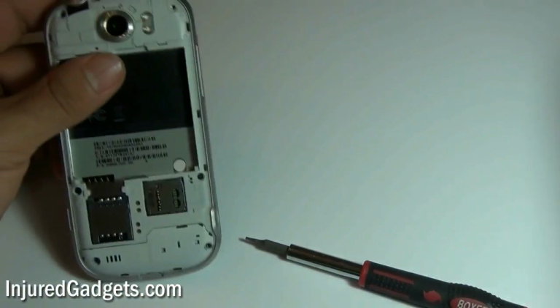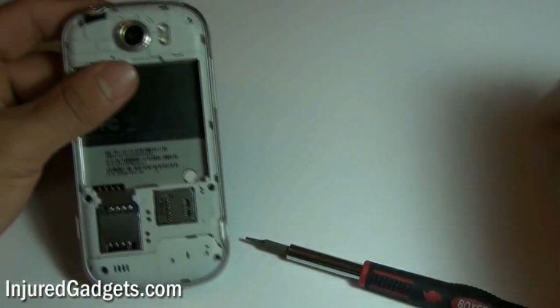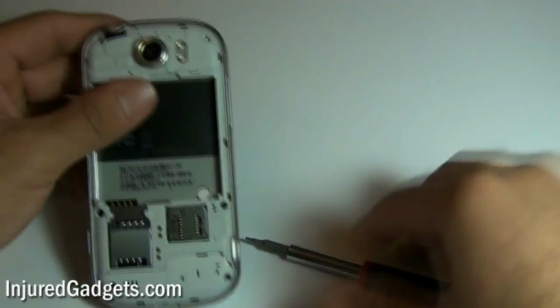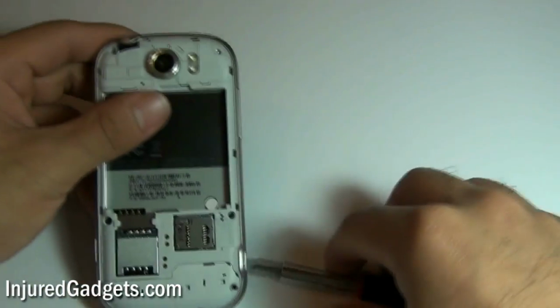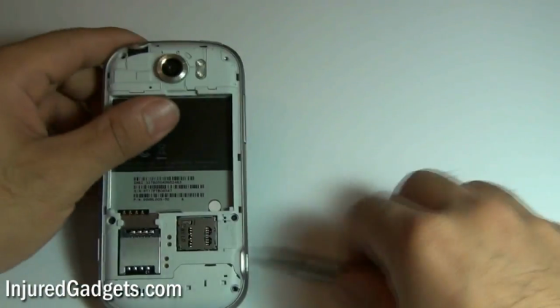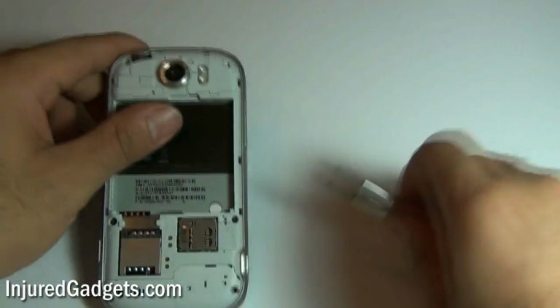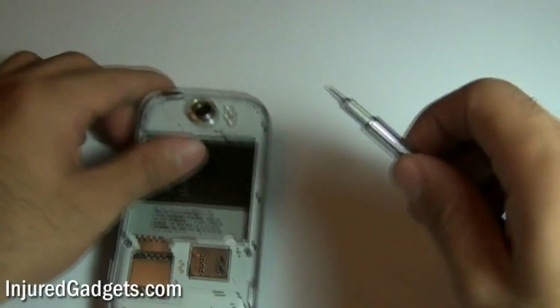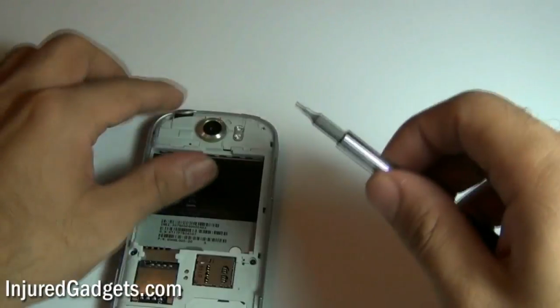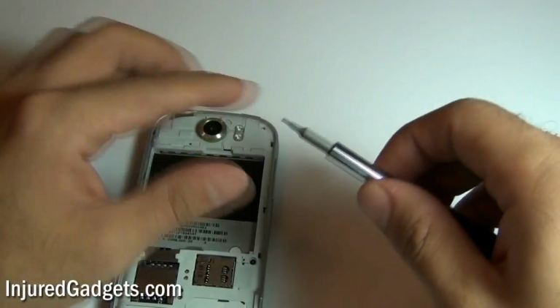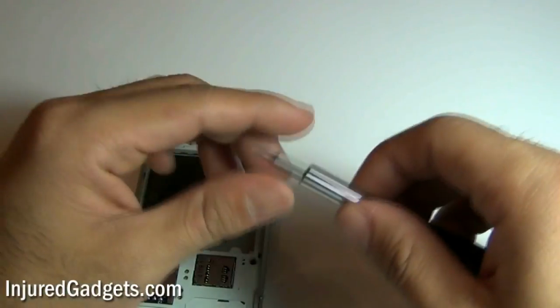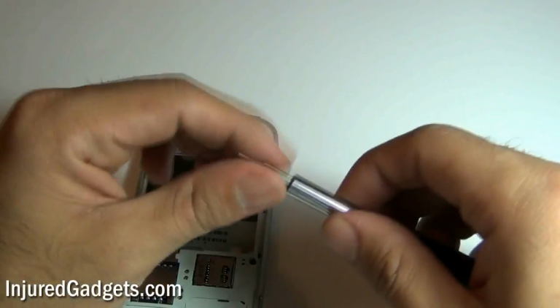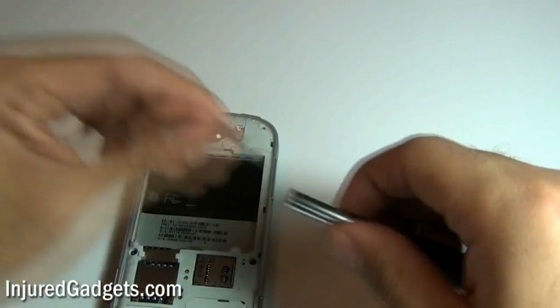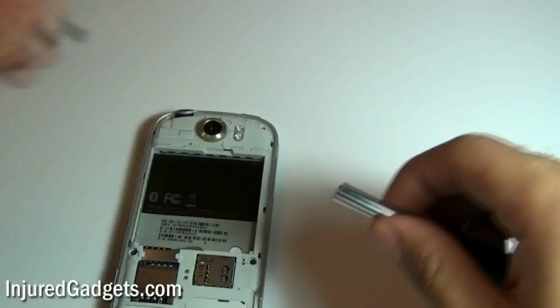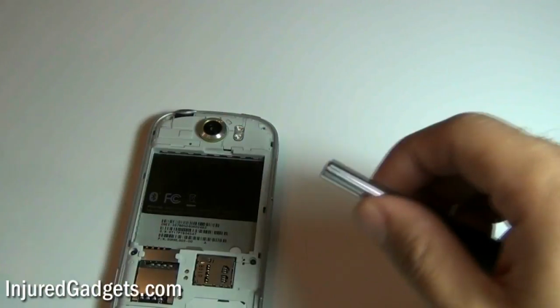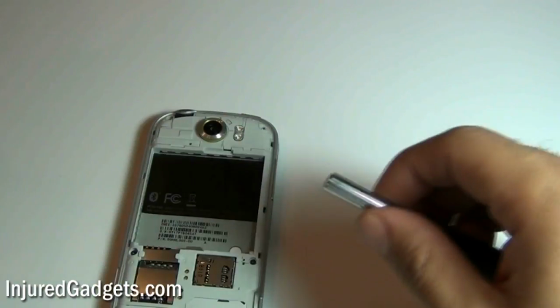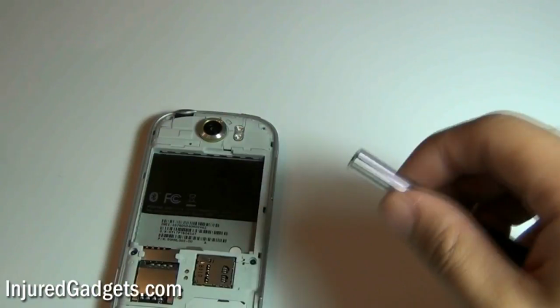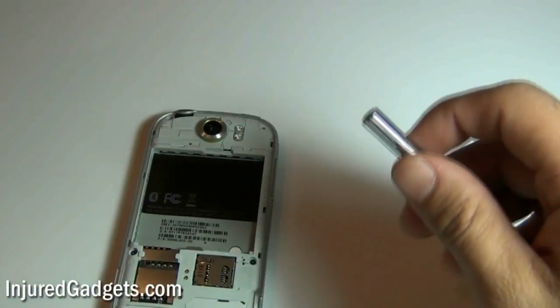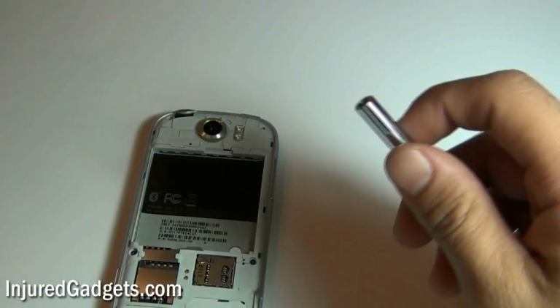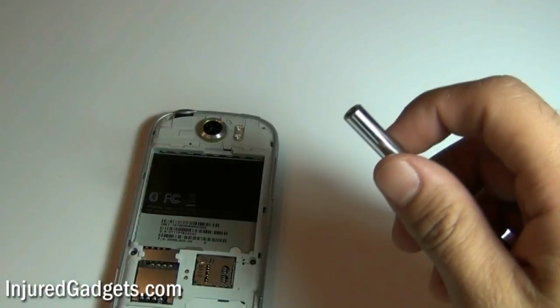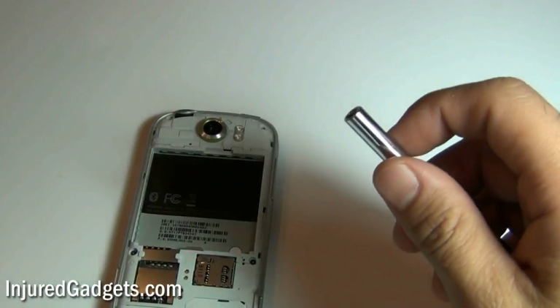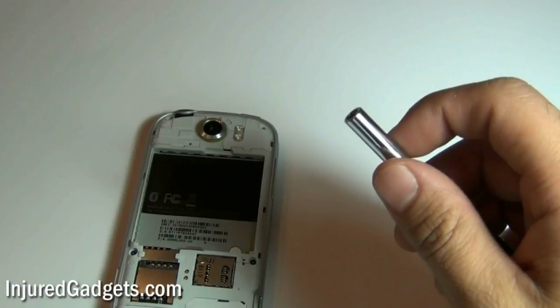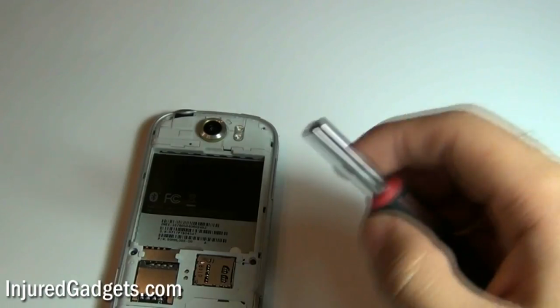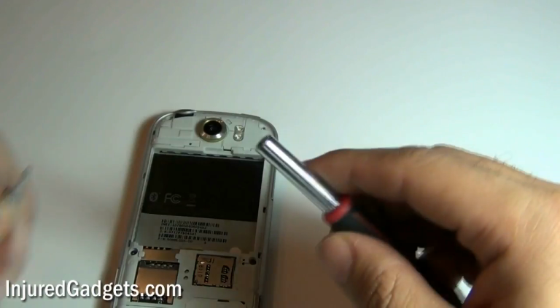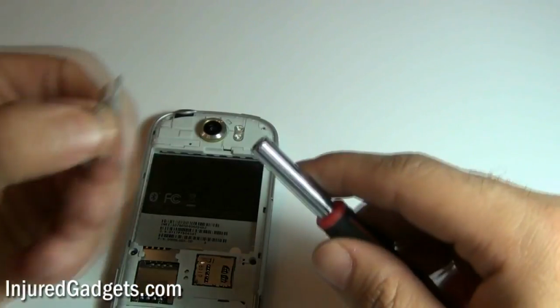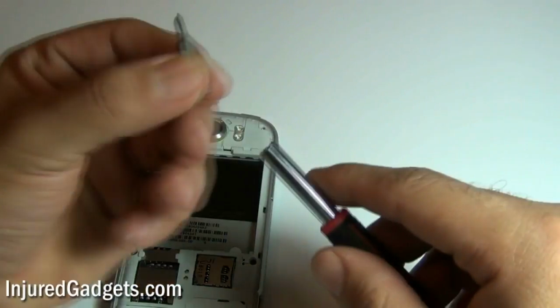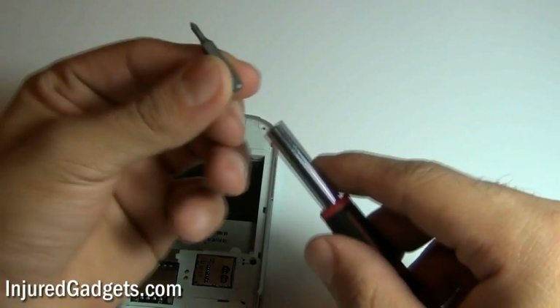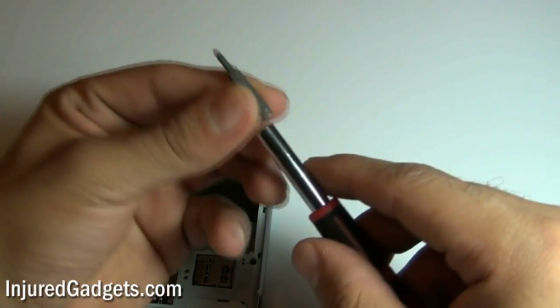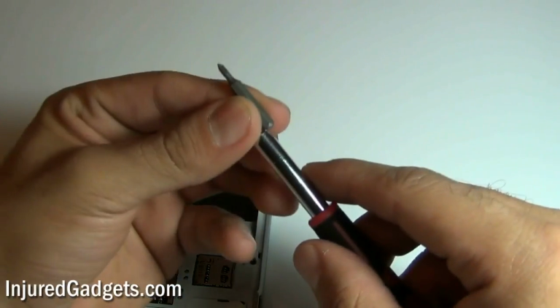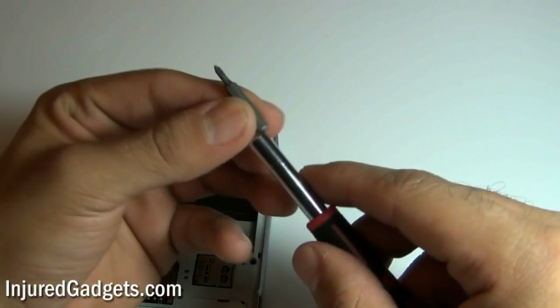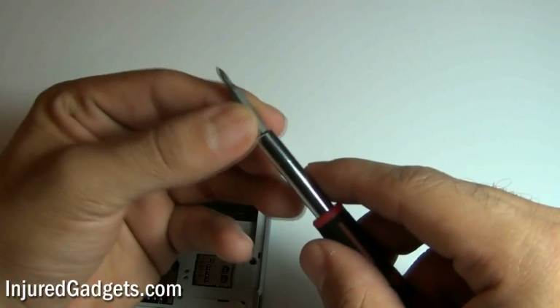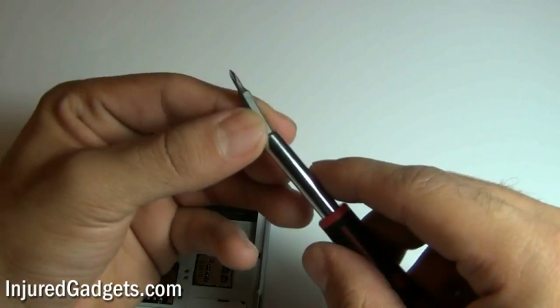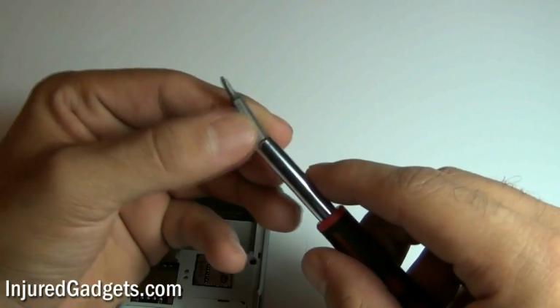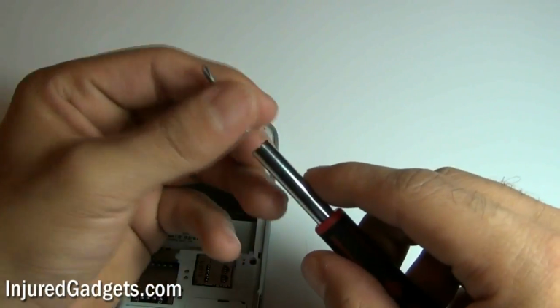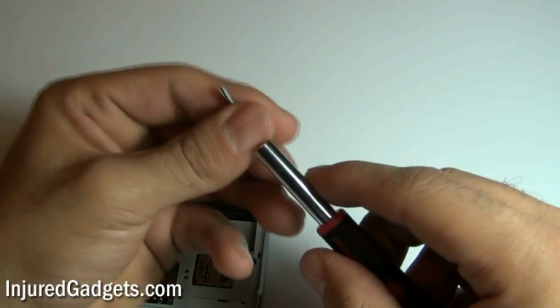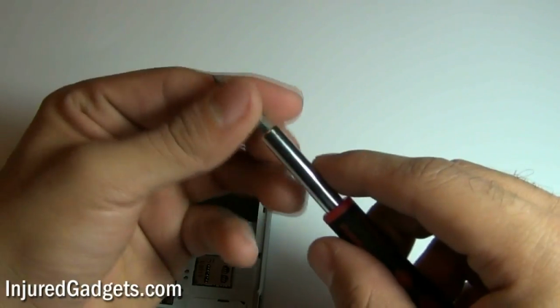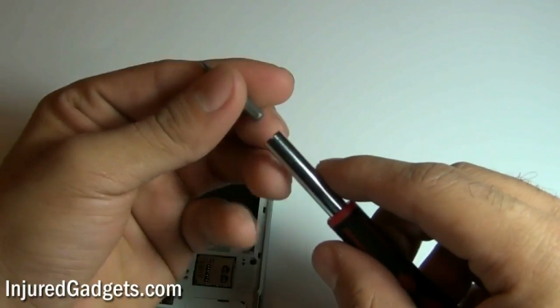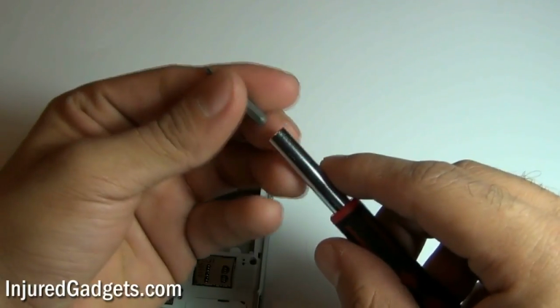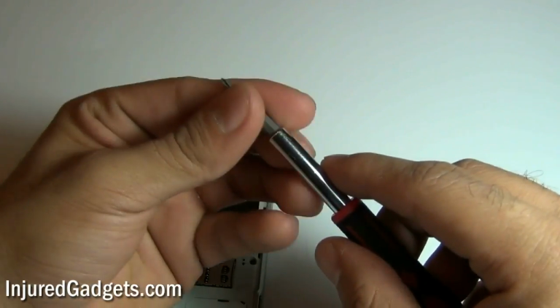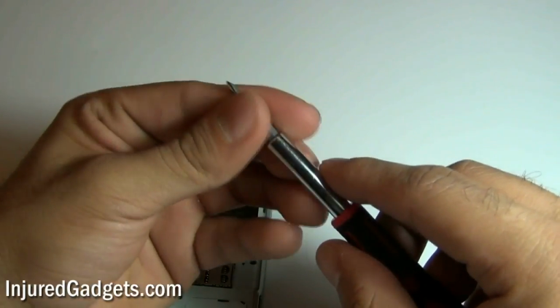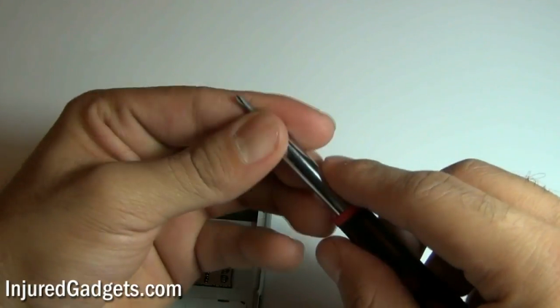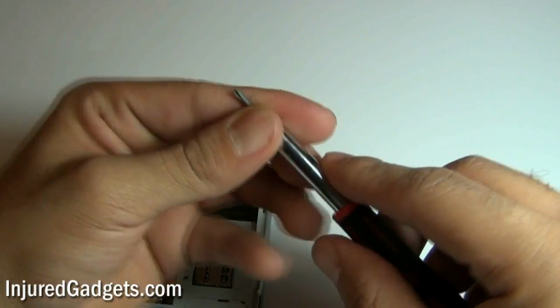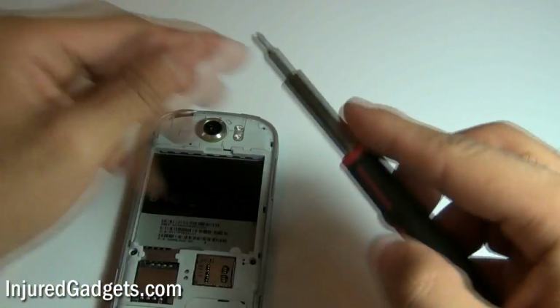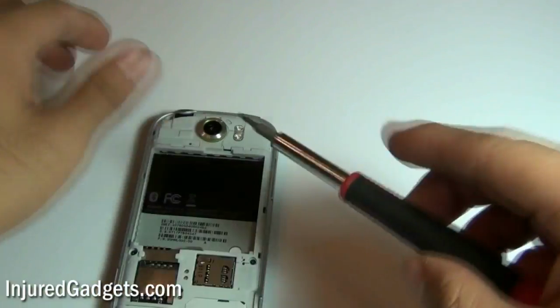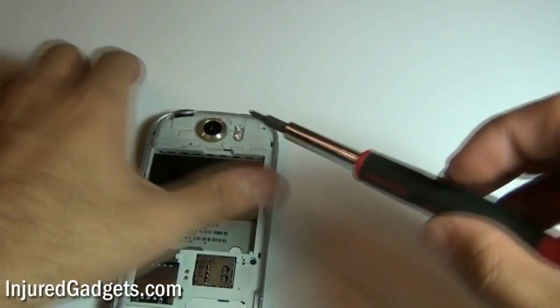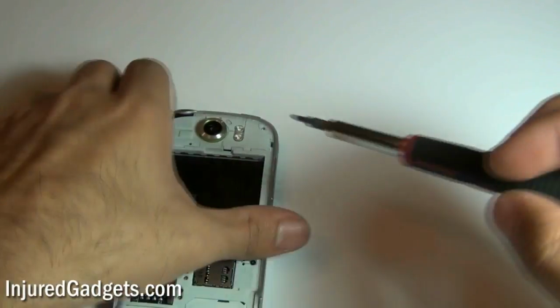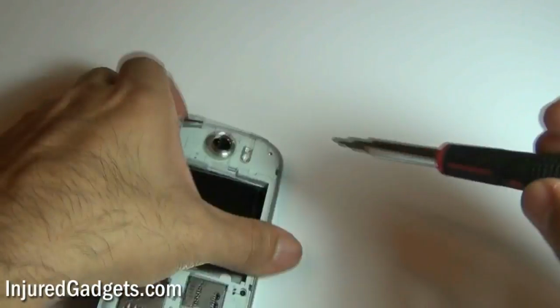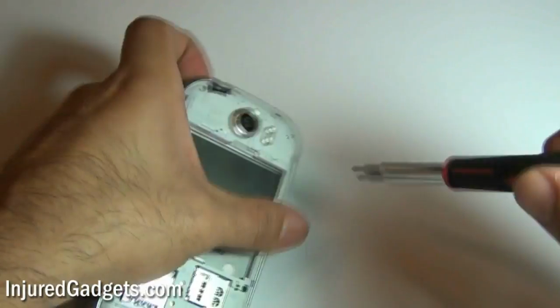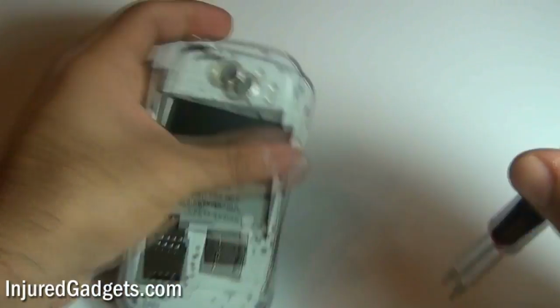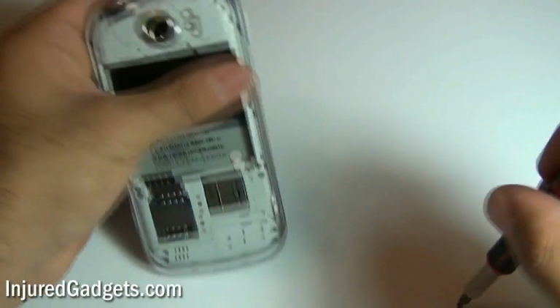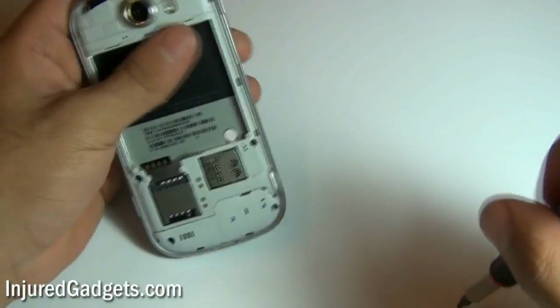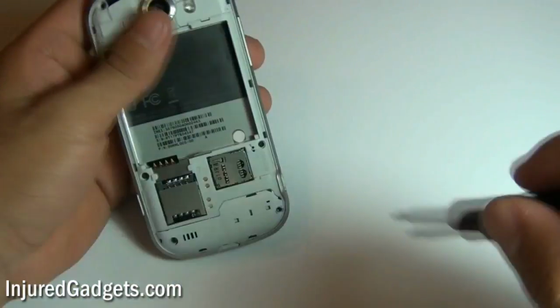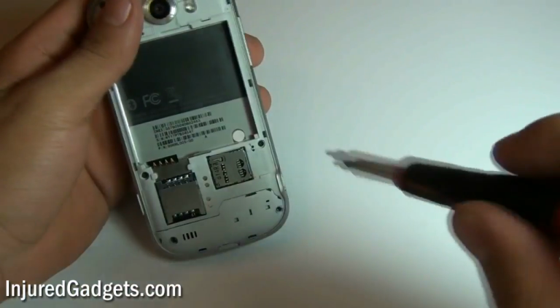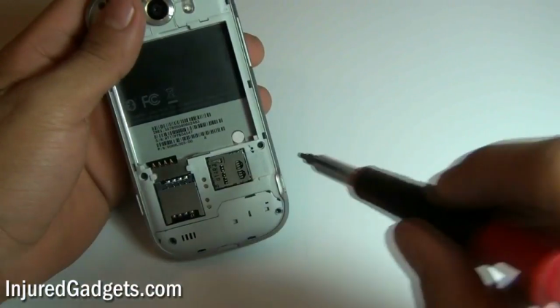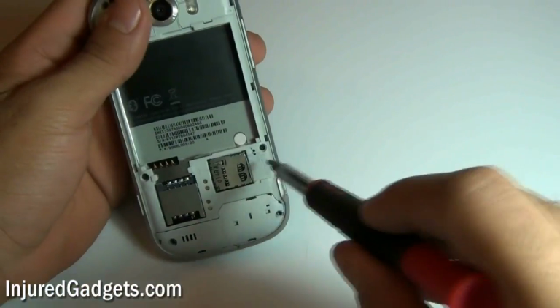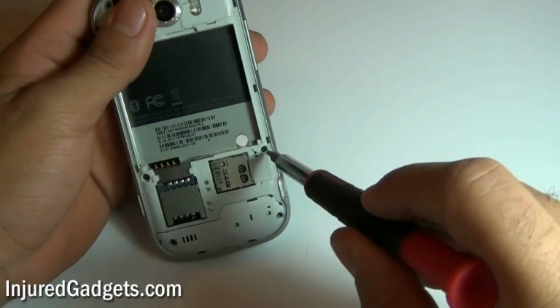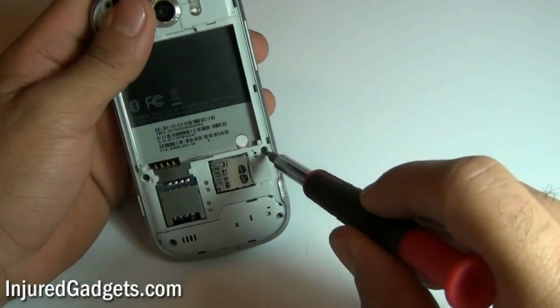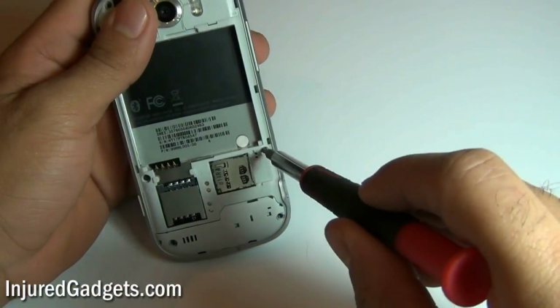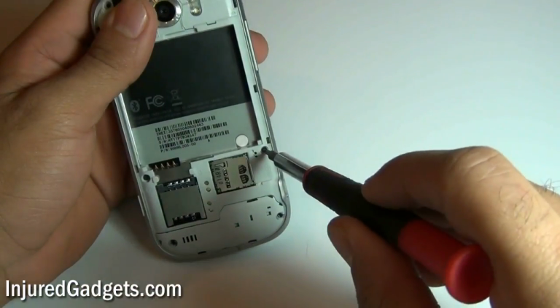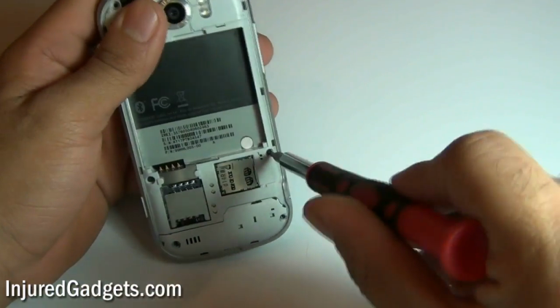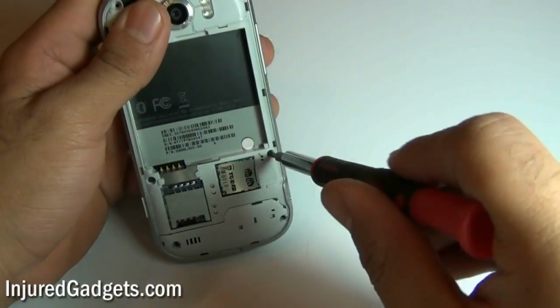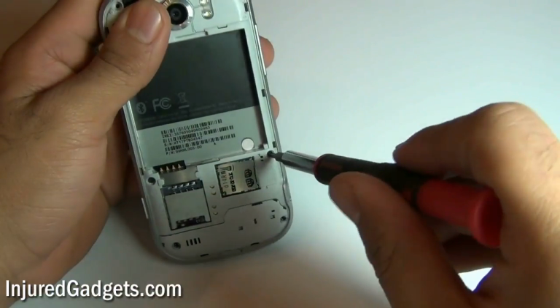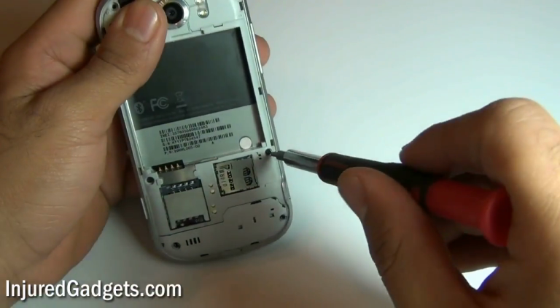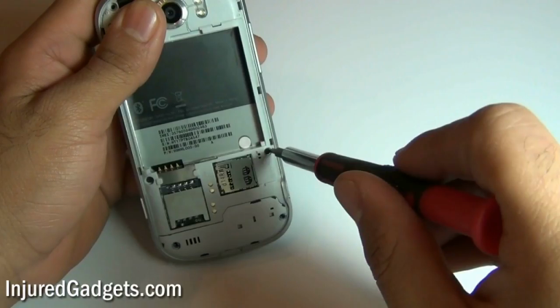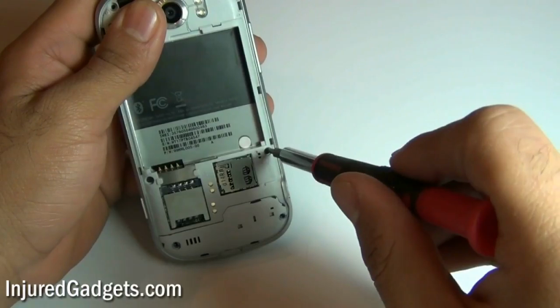Next, using a Phillips screwdriver, double zero size, you are going to remove the two screws in the middle of the phone.